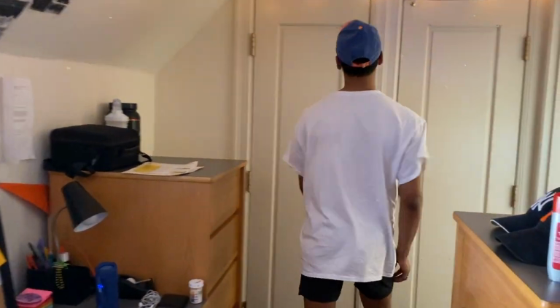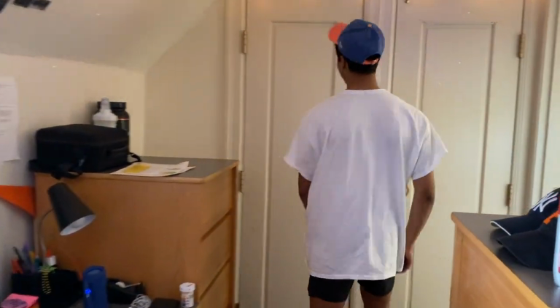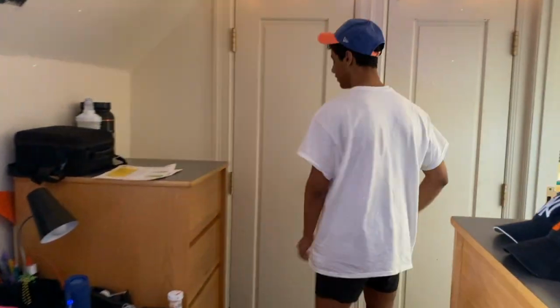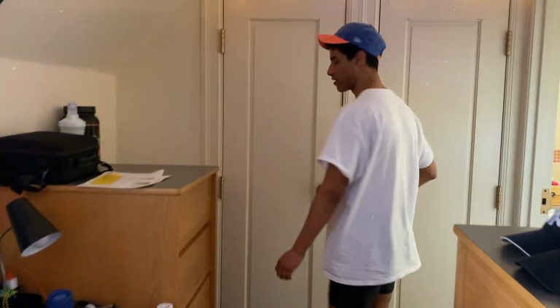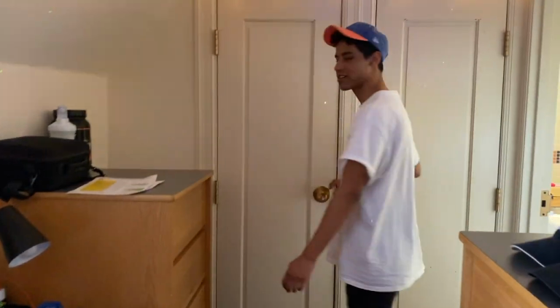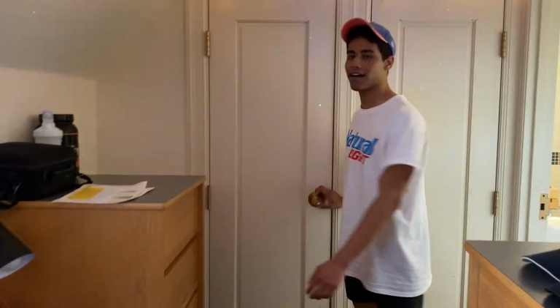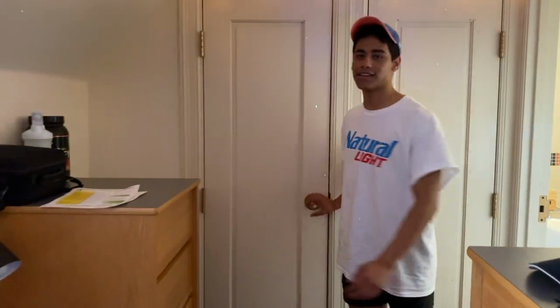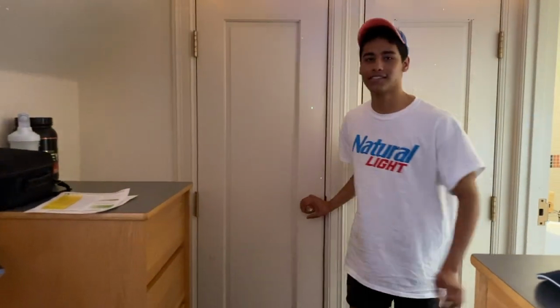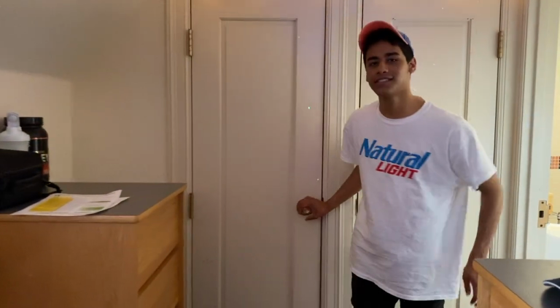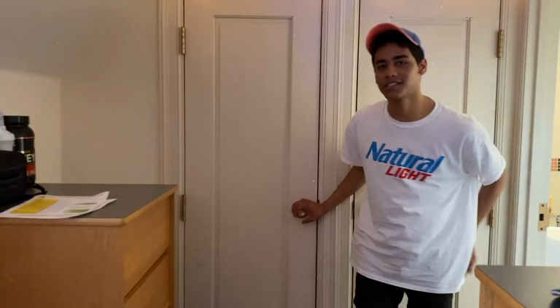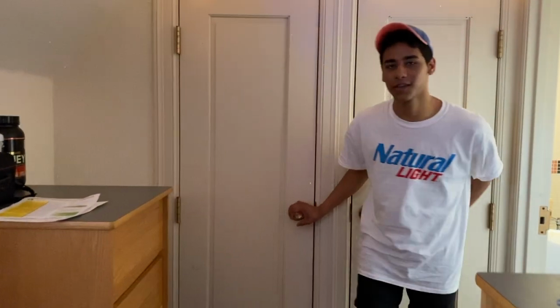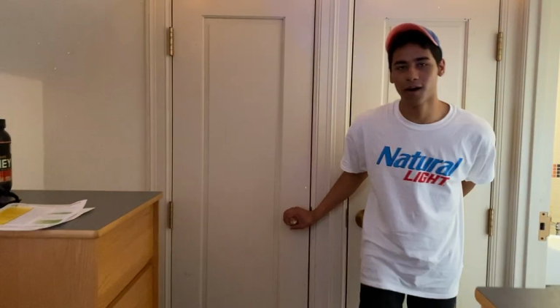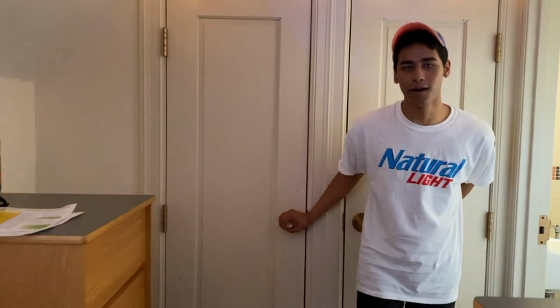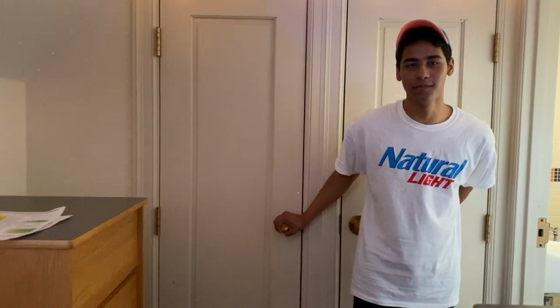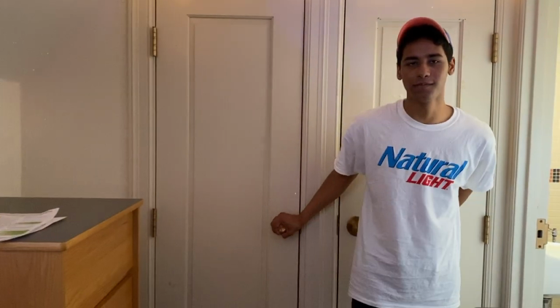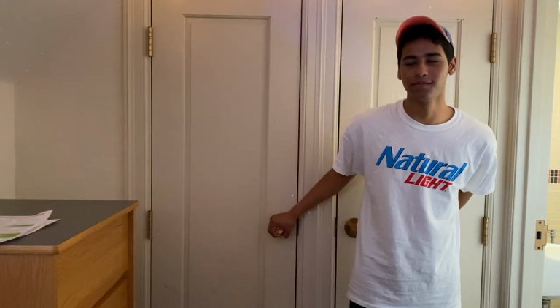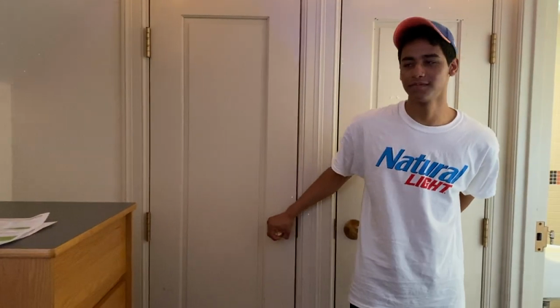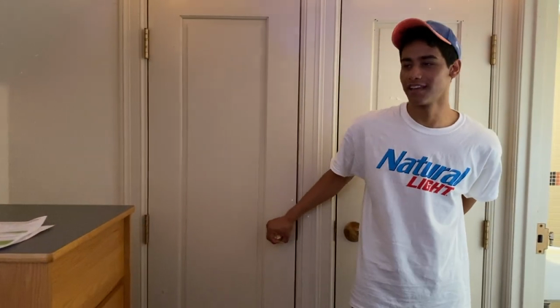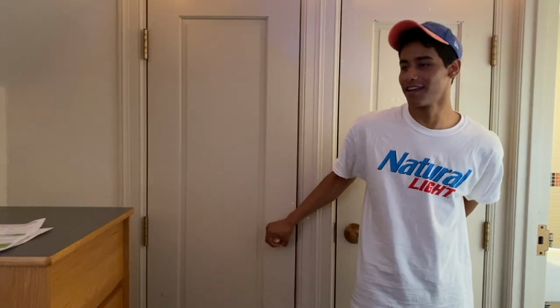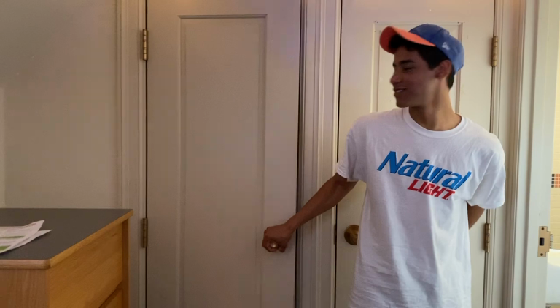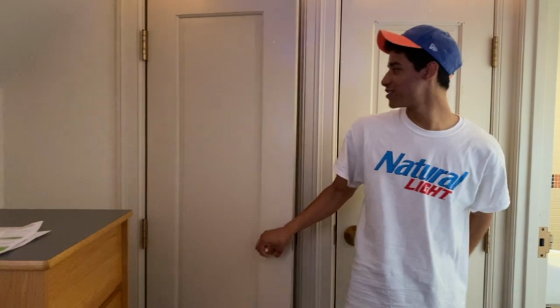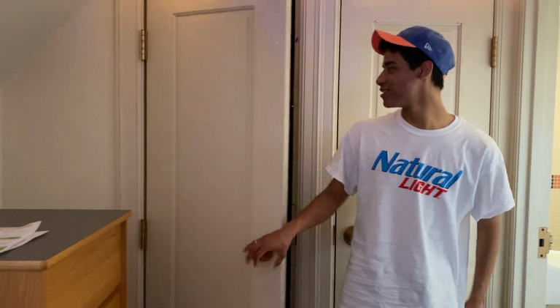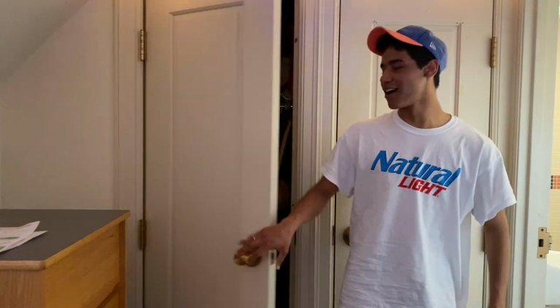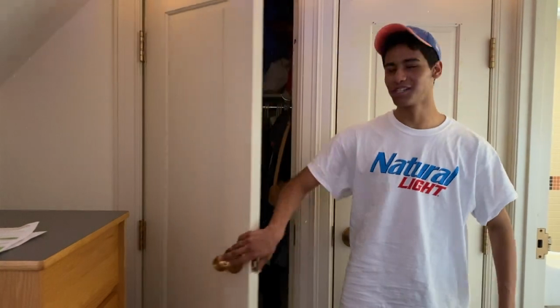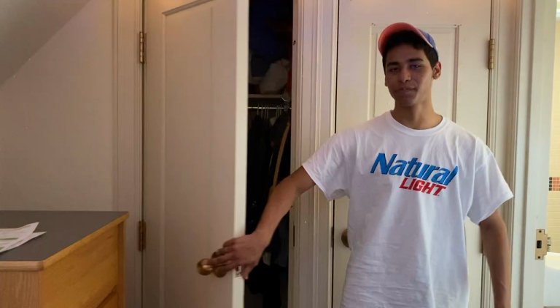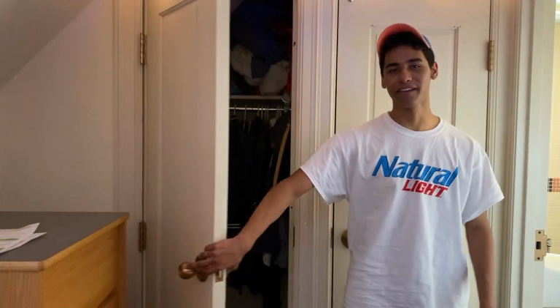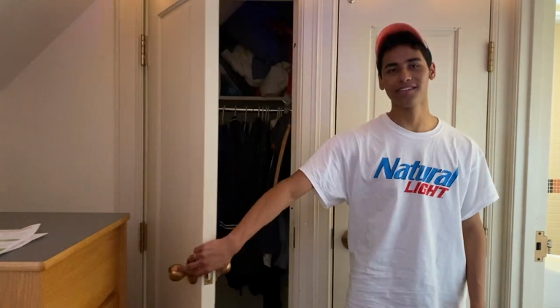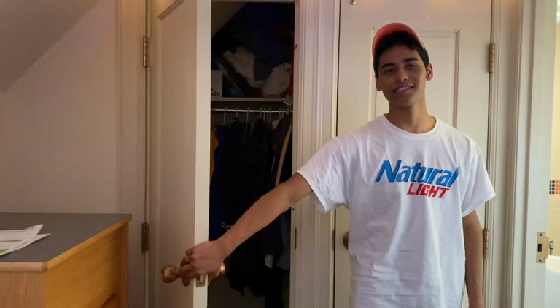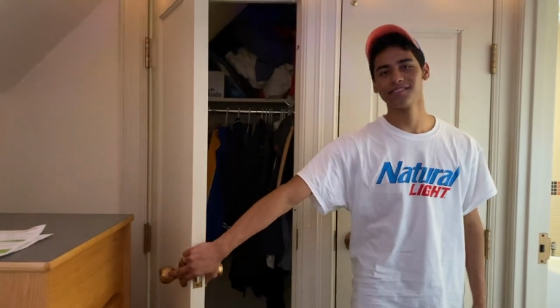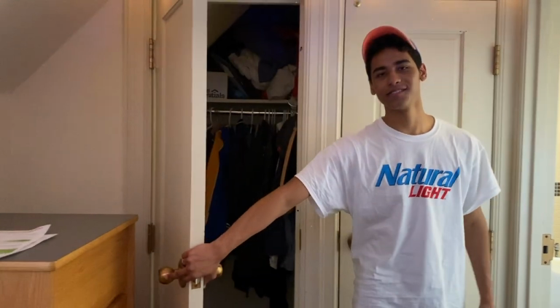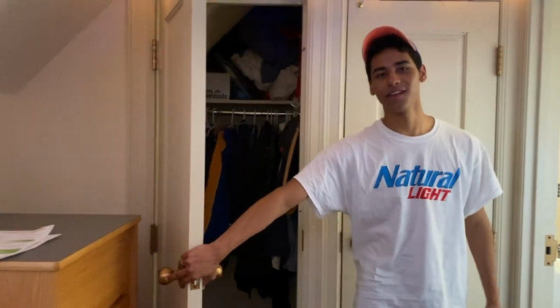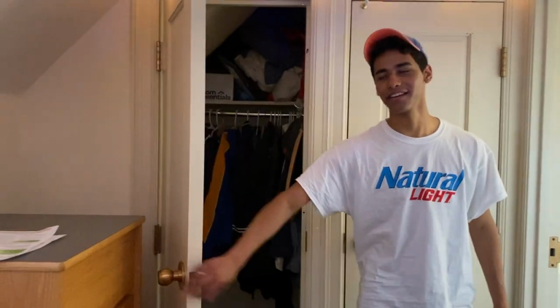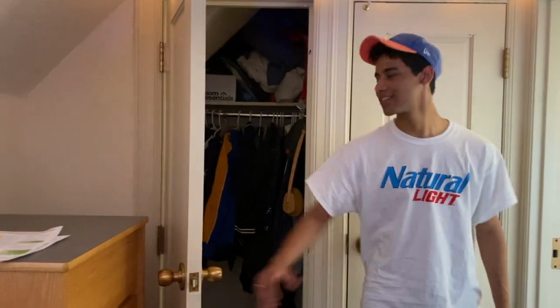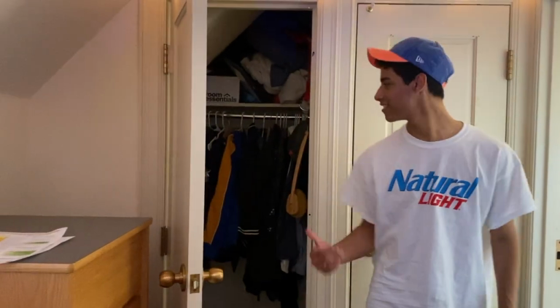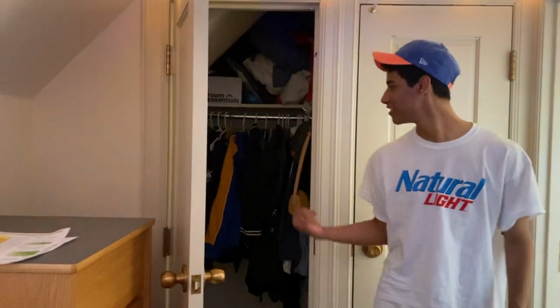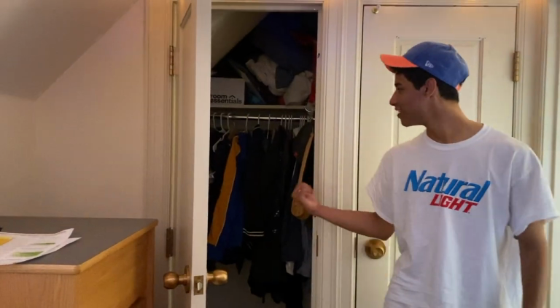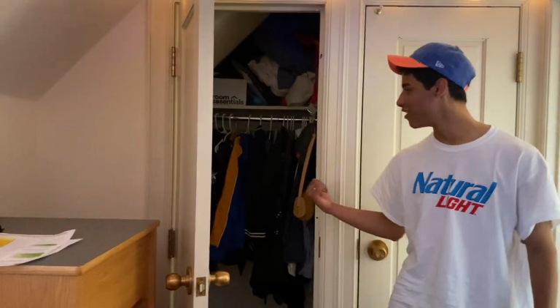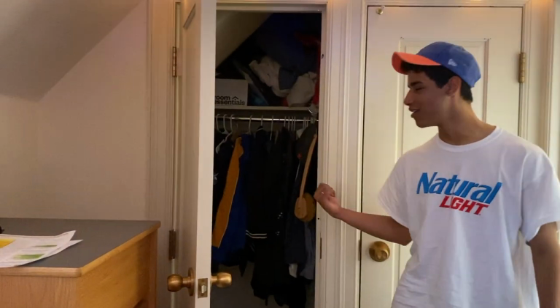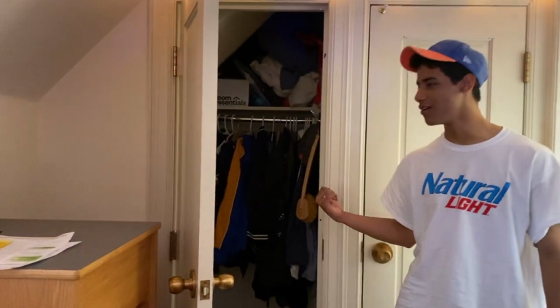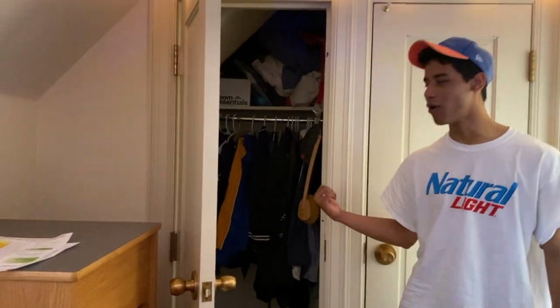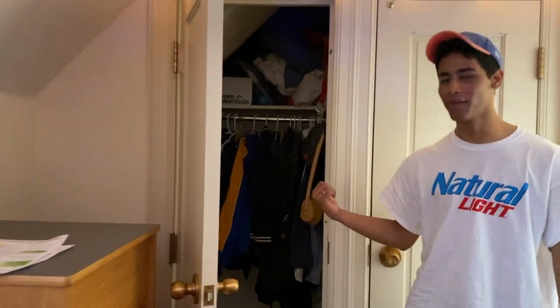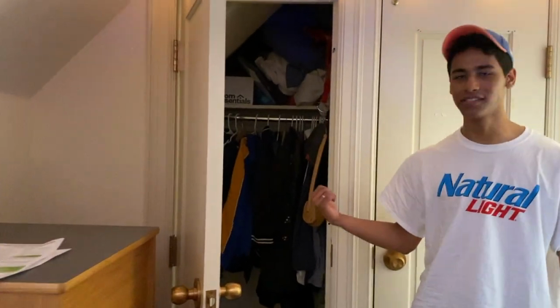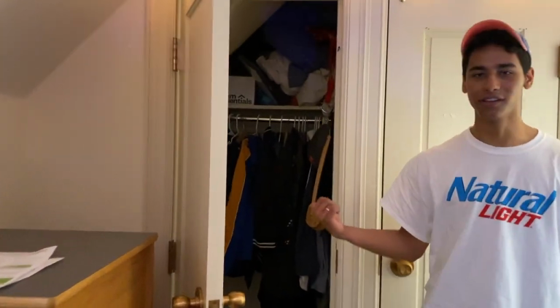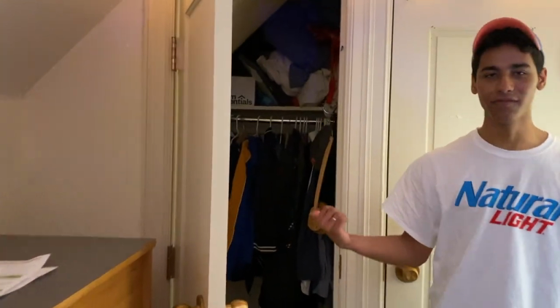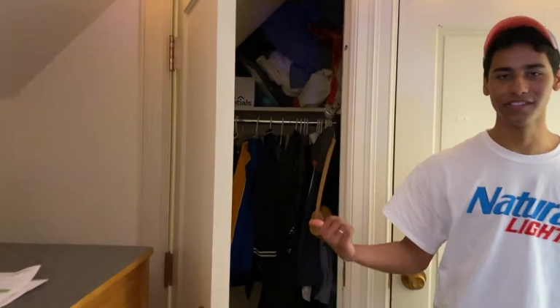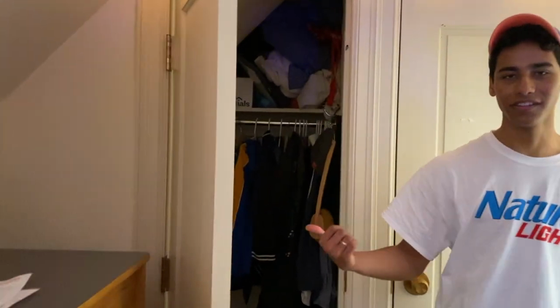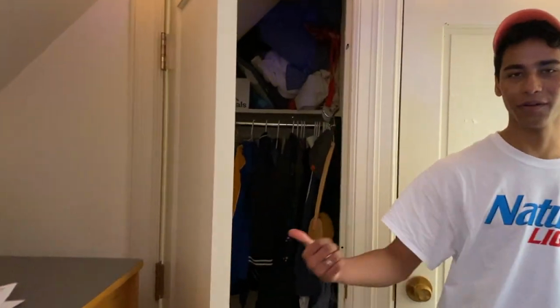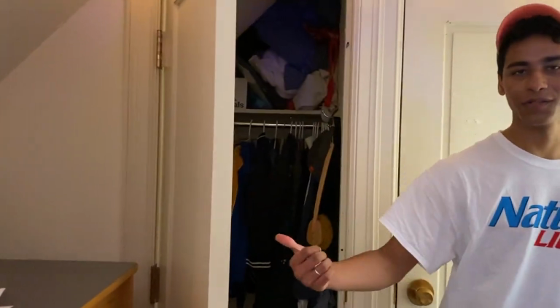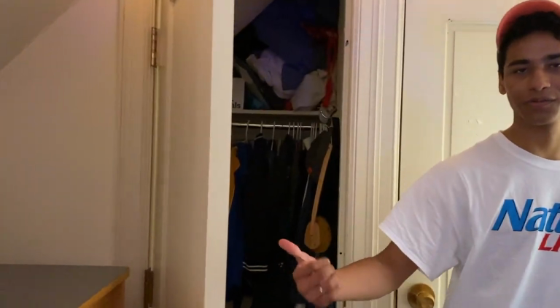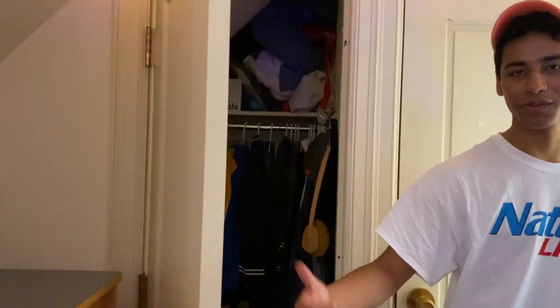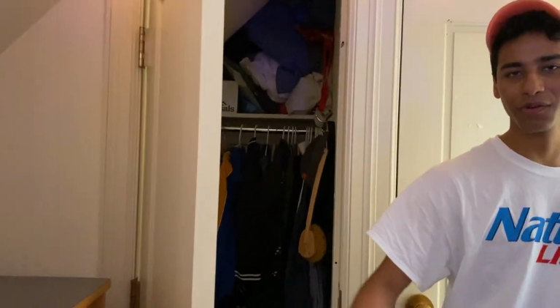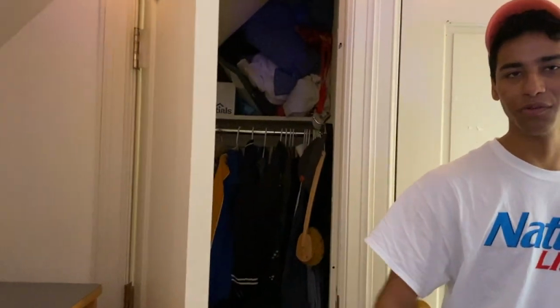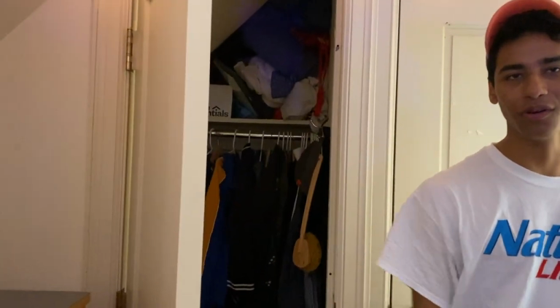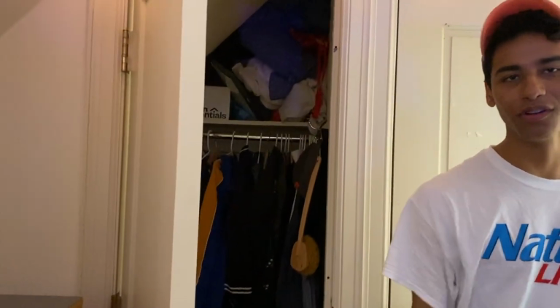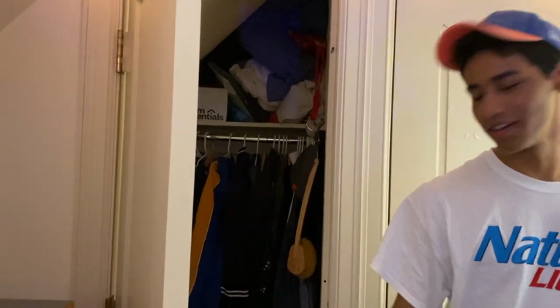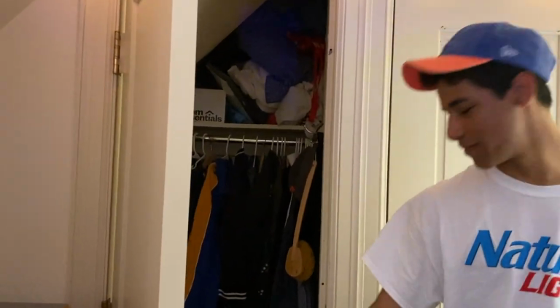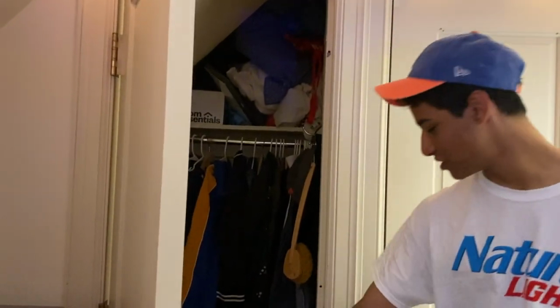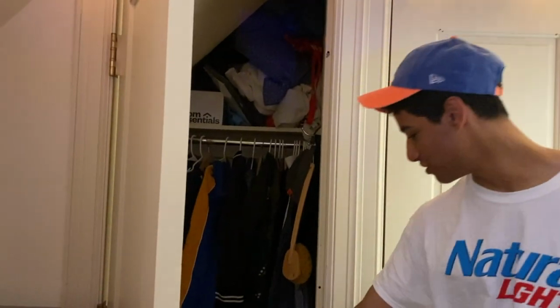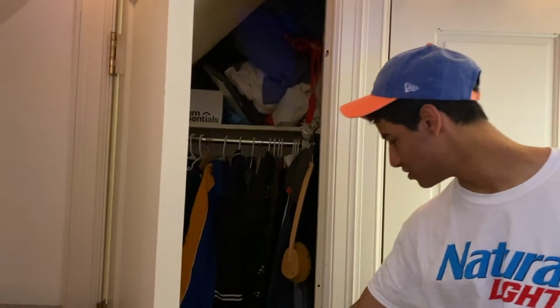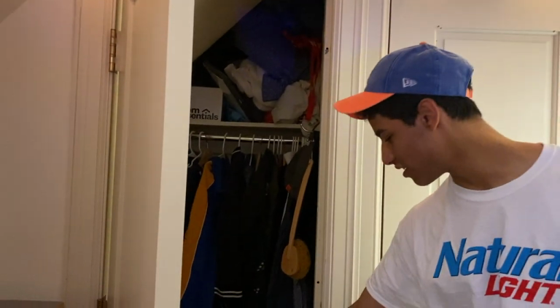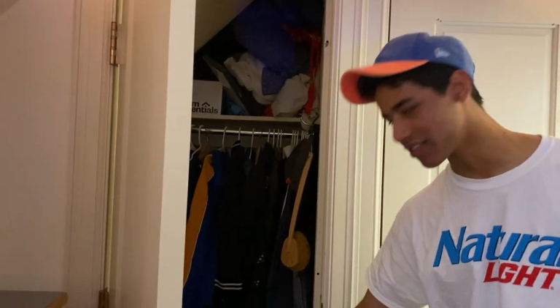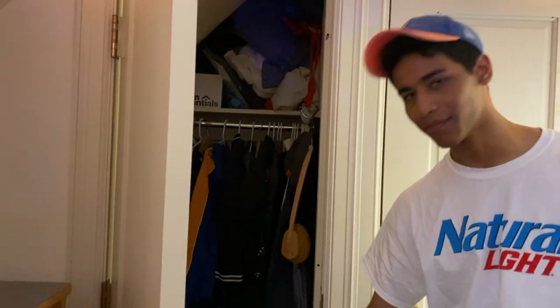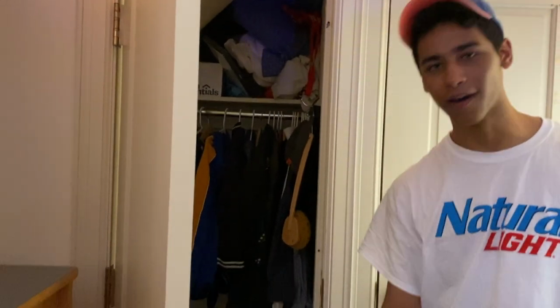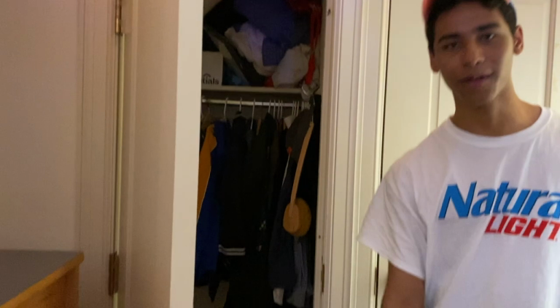Here are the closets. There's a lot of space, so all my stuff fits in here, which is really cool. And my shoes are at the bottom.